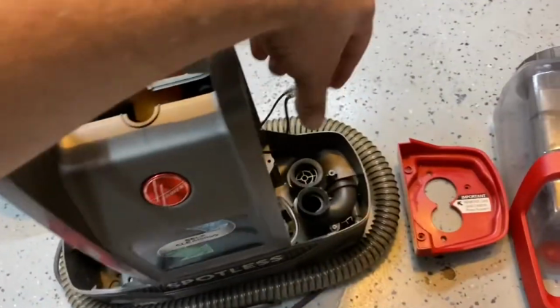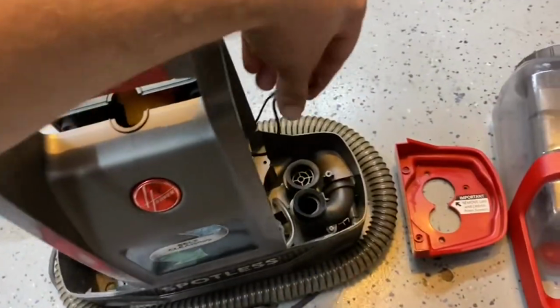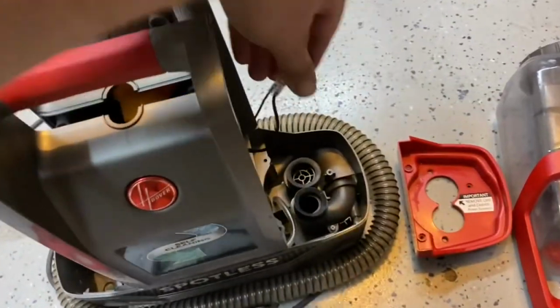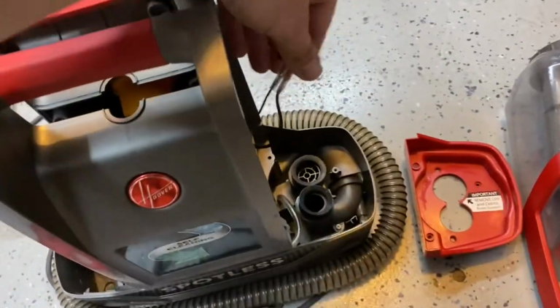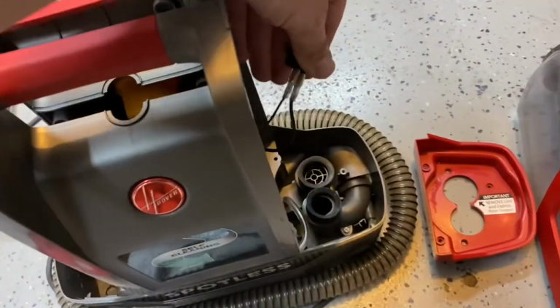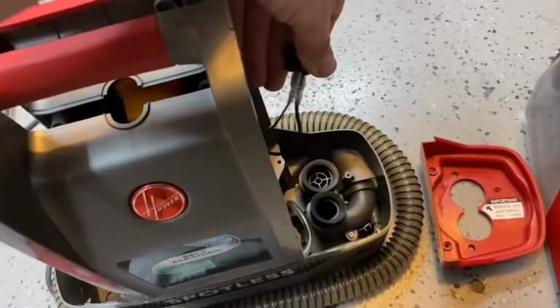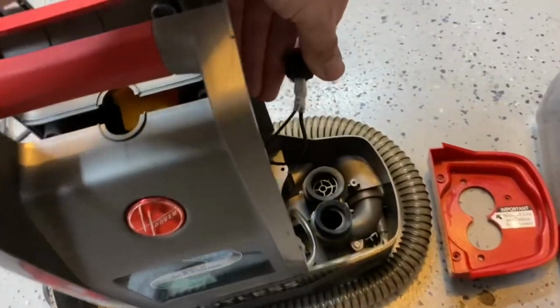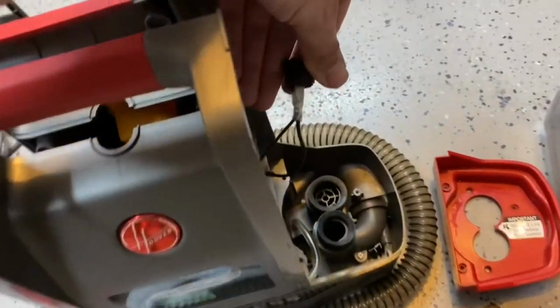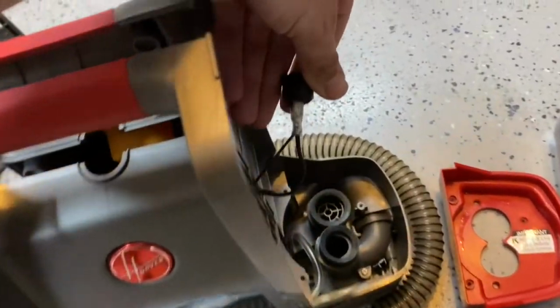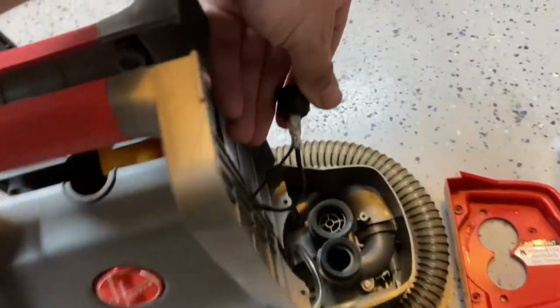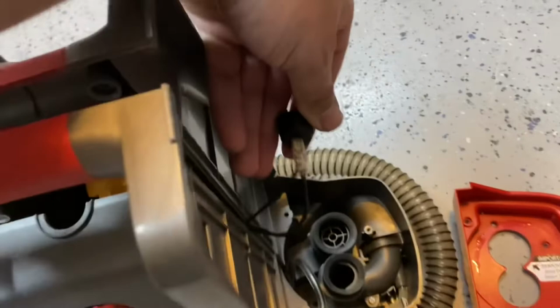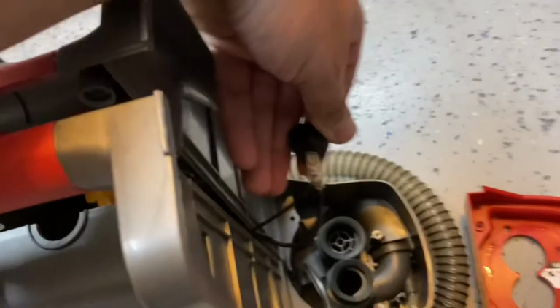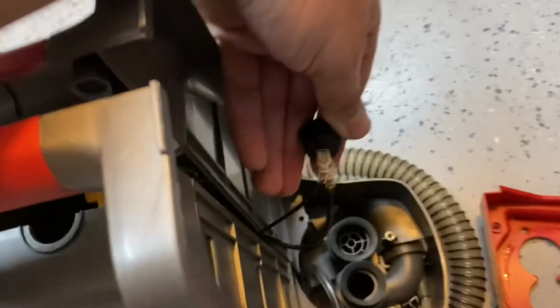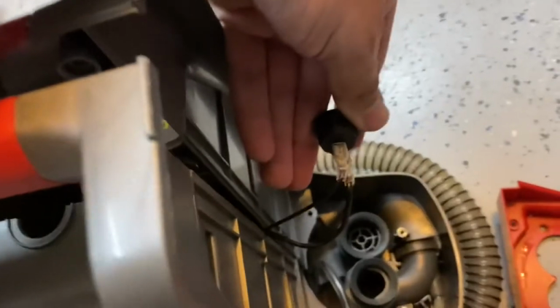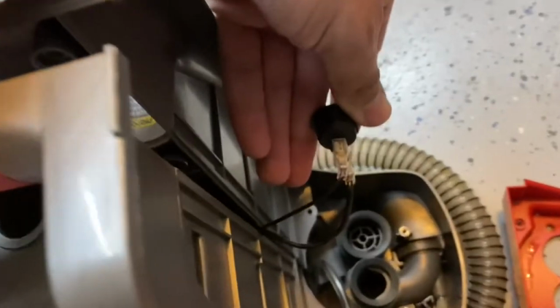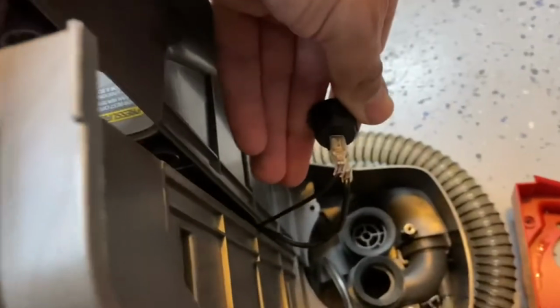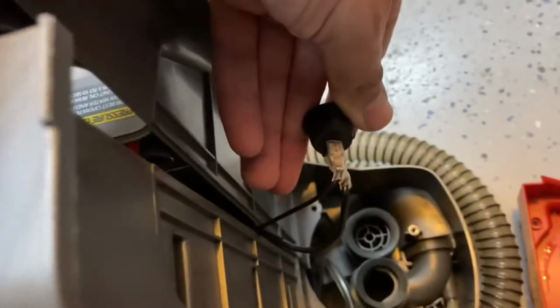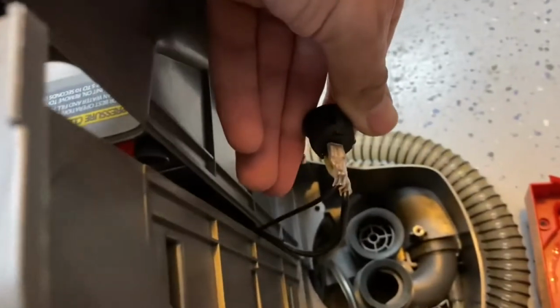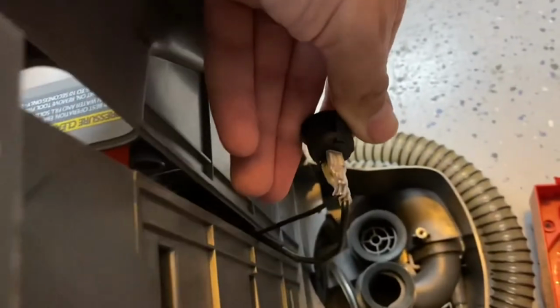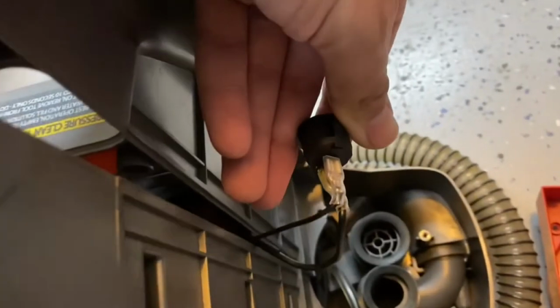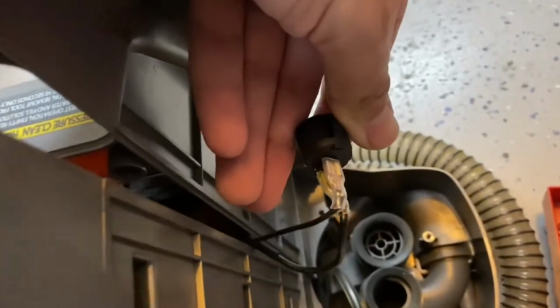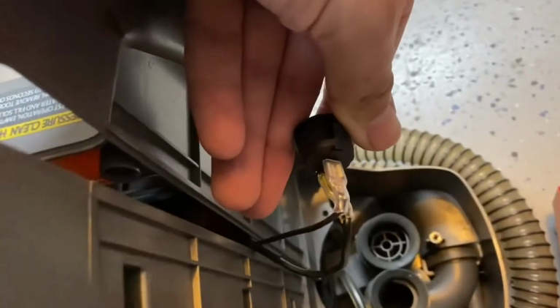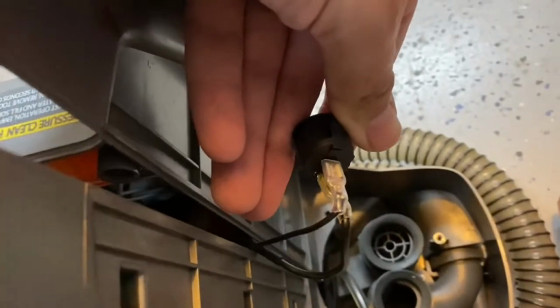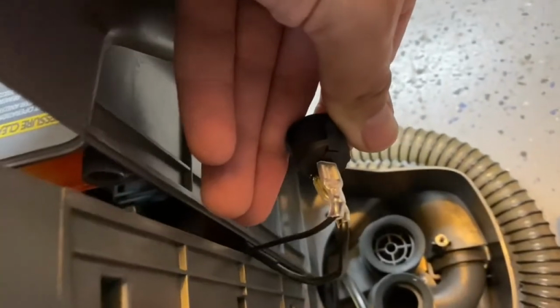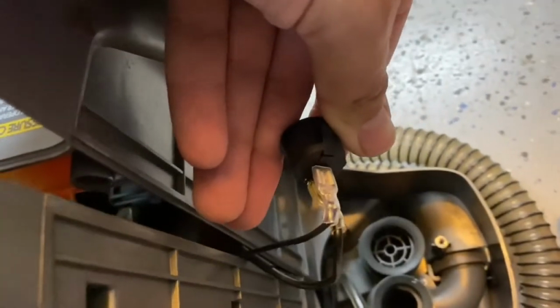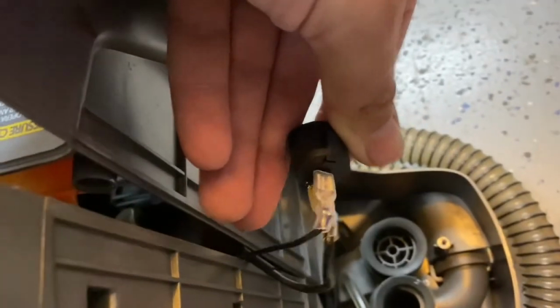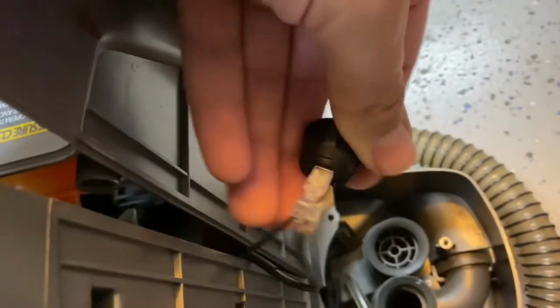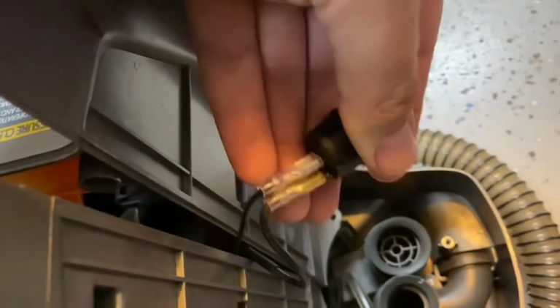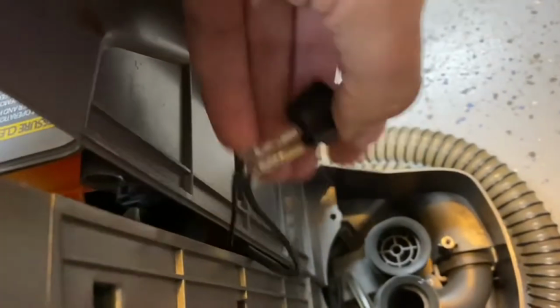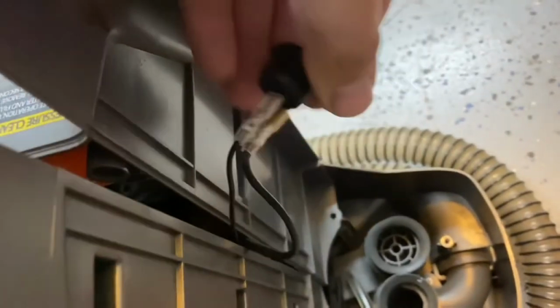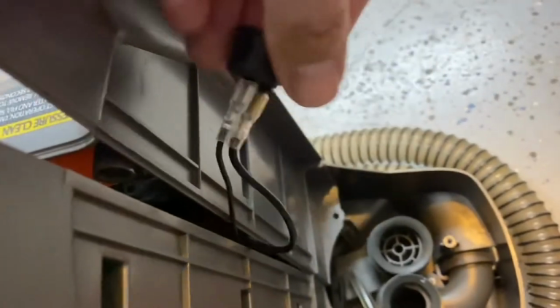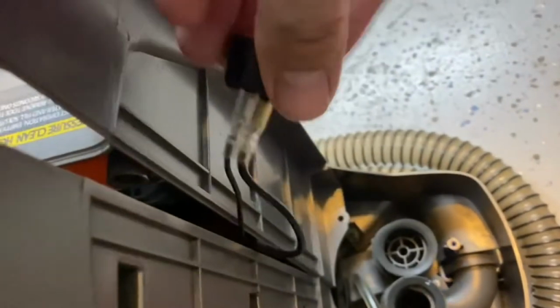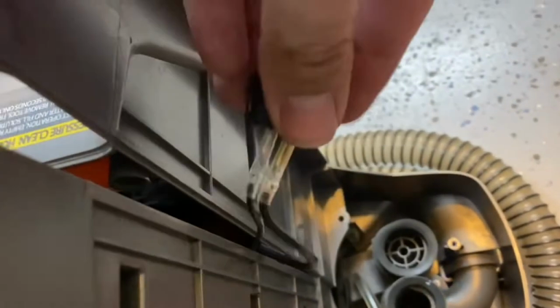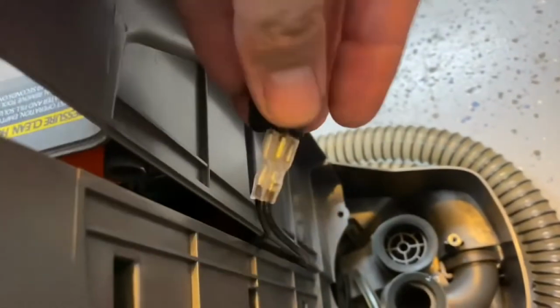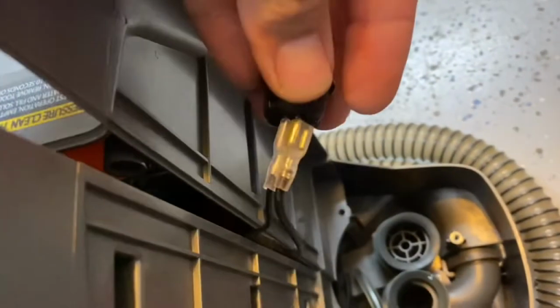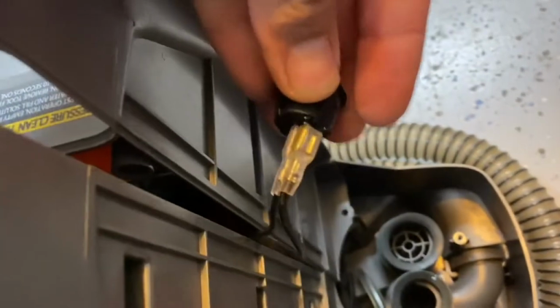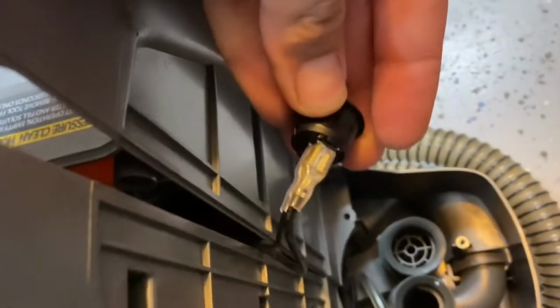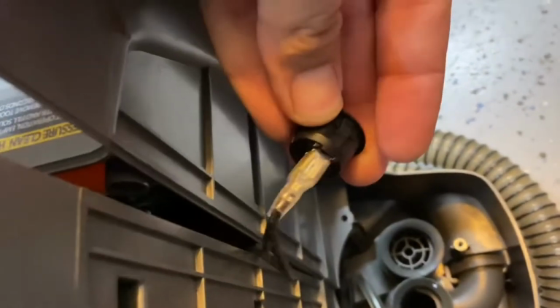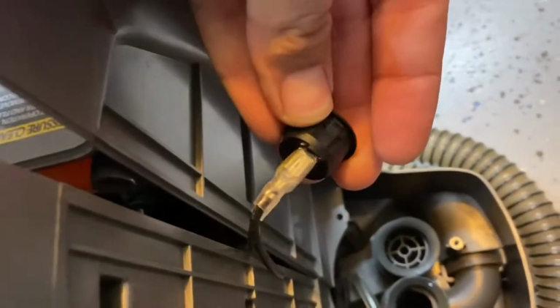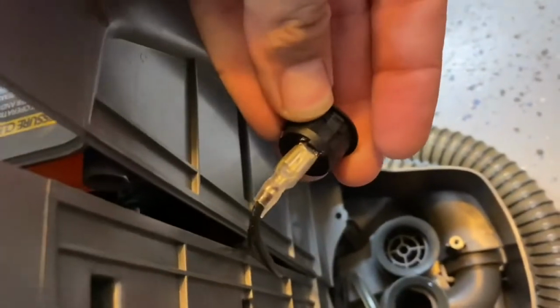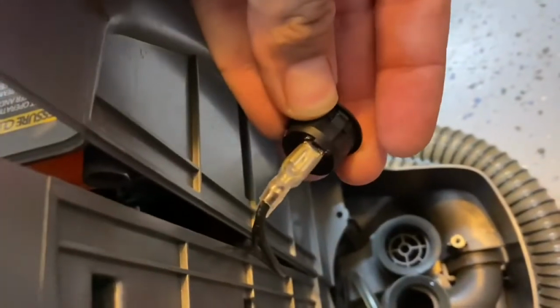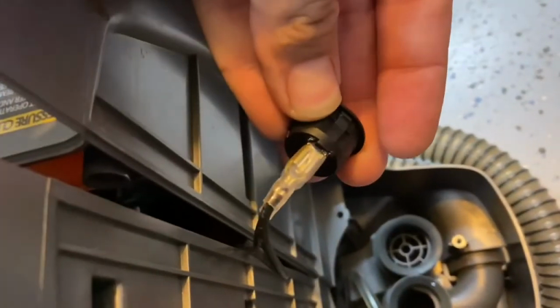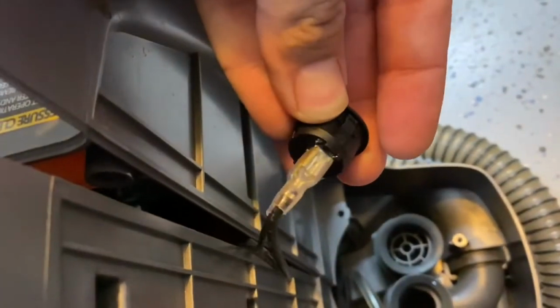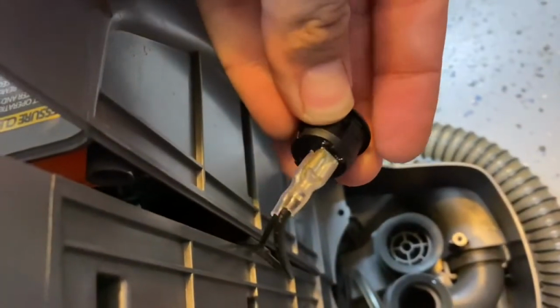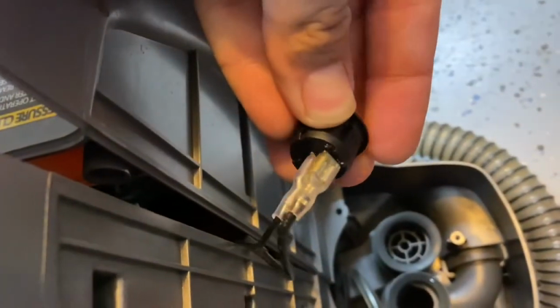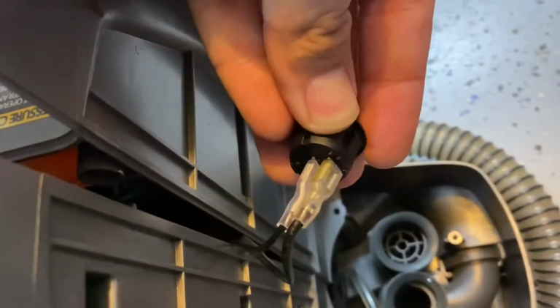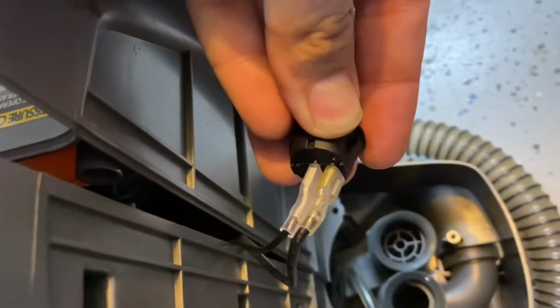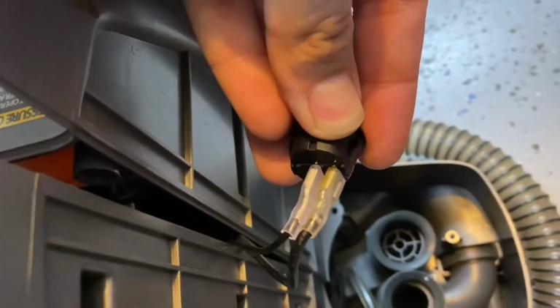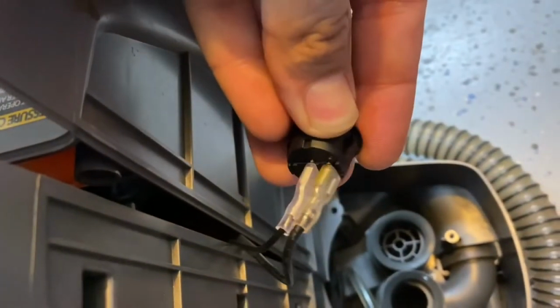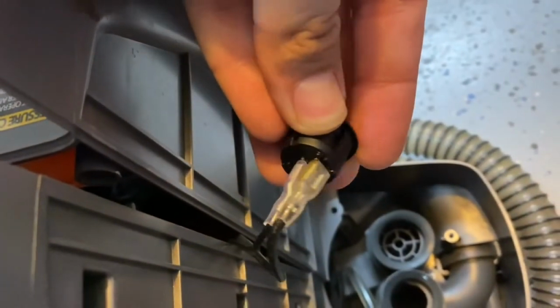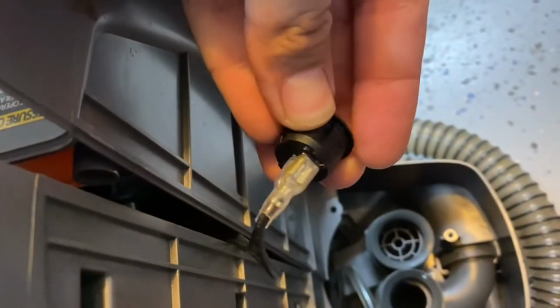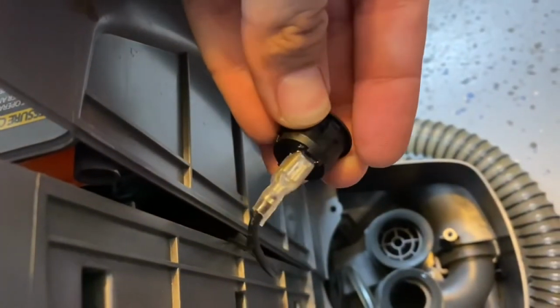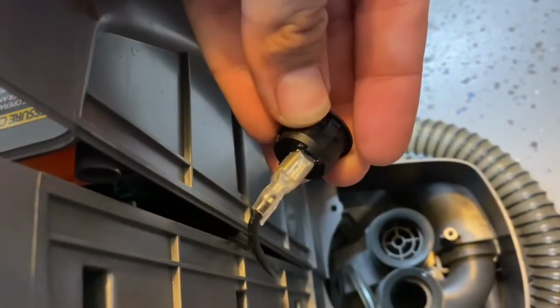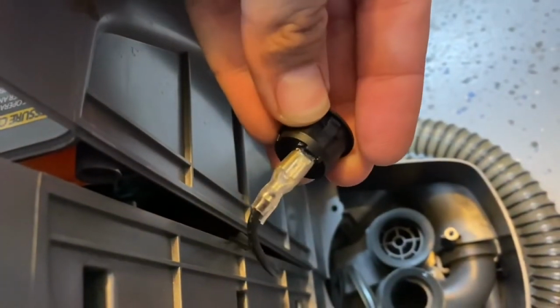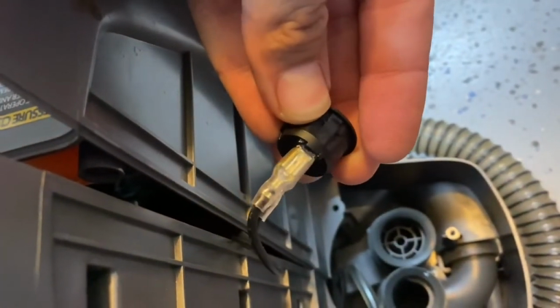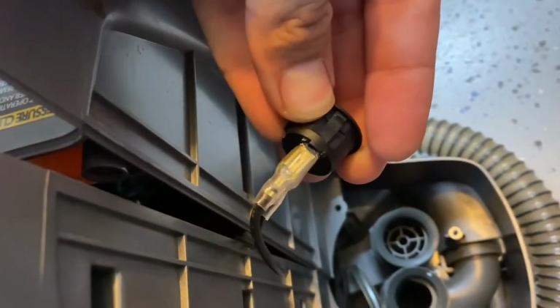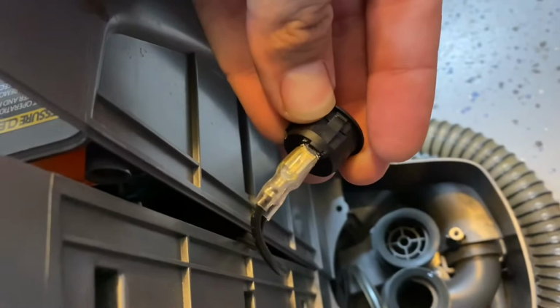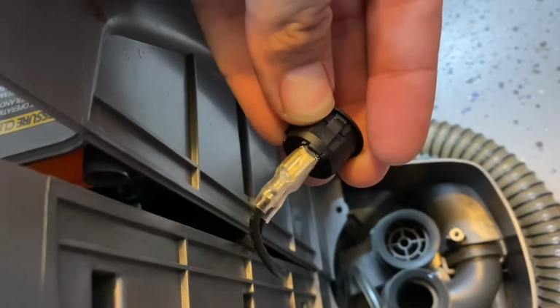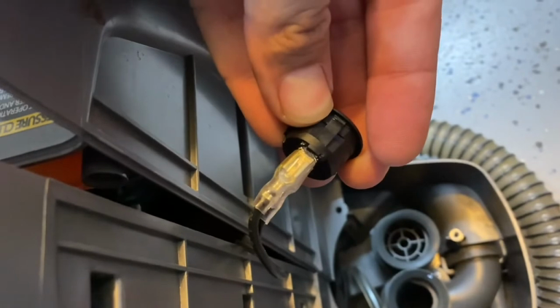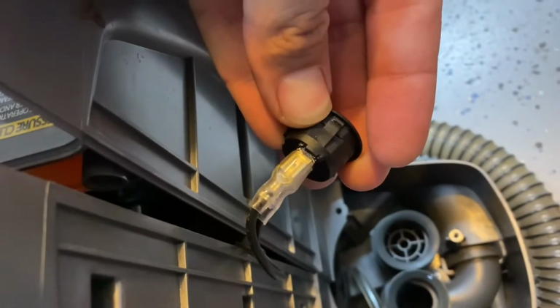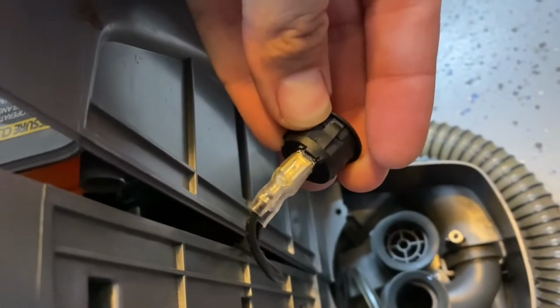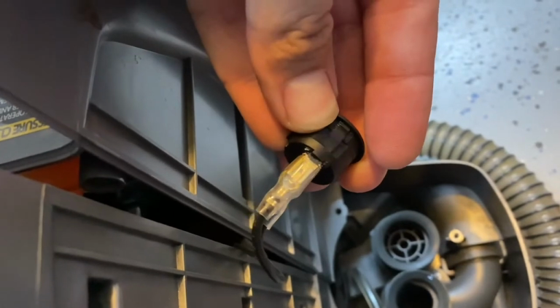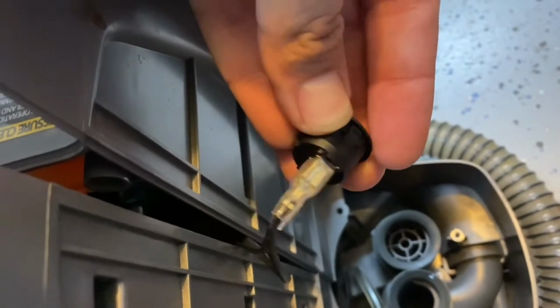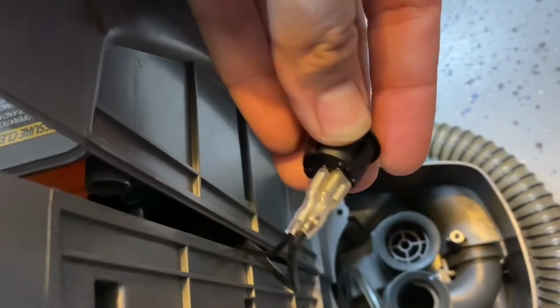What I found on mine was that the switch here is no longer working. You can see it looks like it's a little melted there.